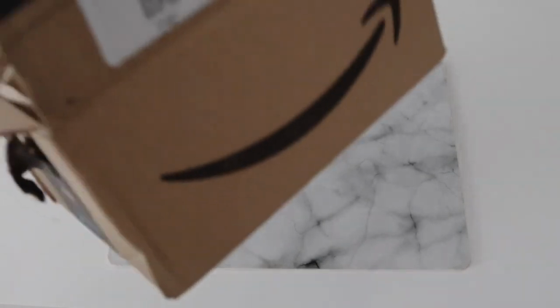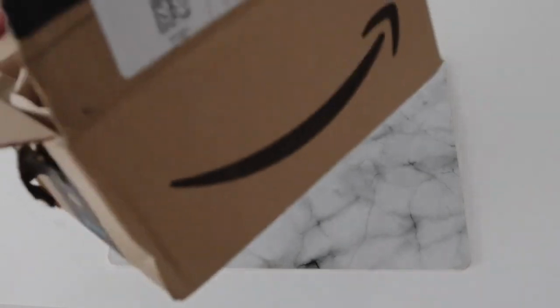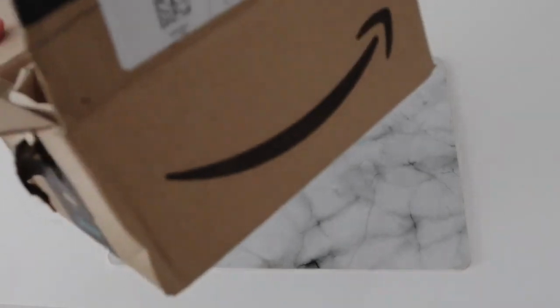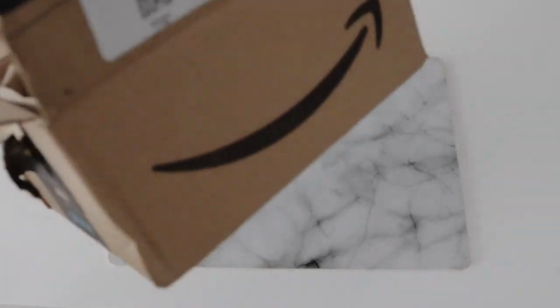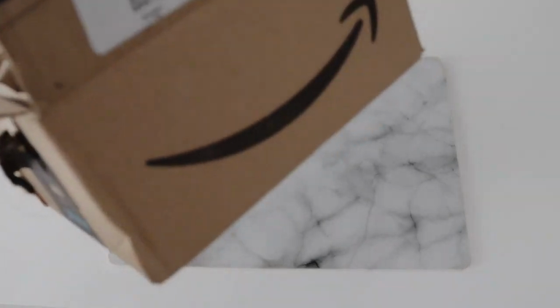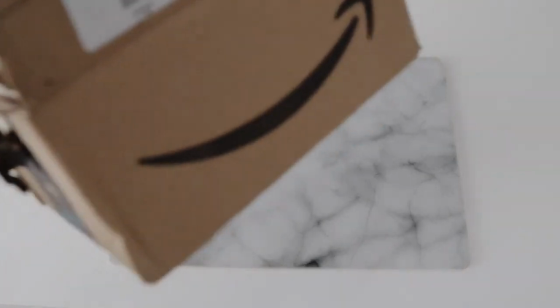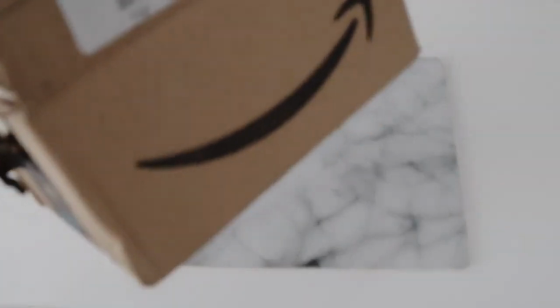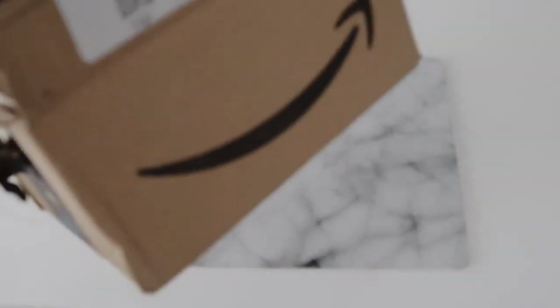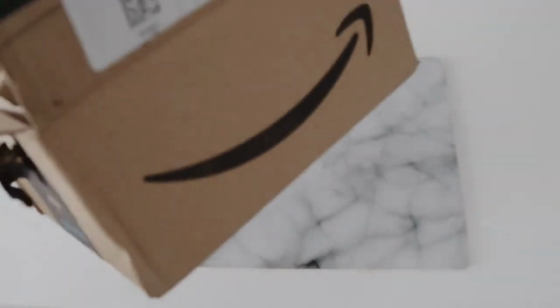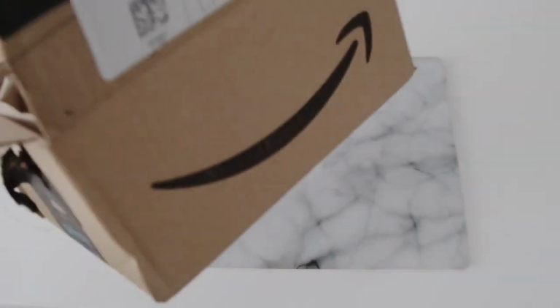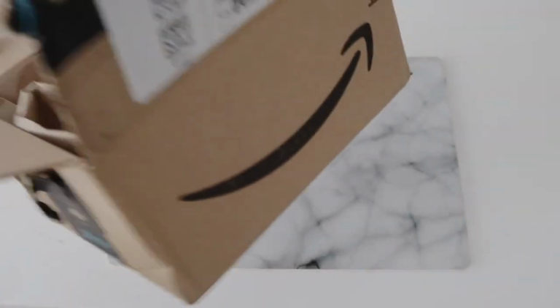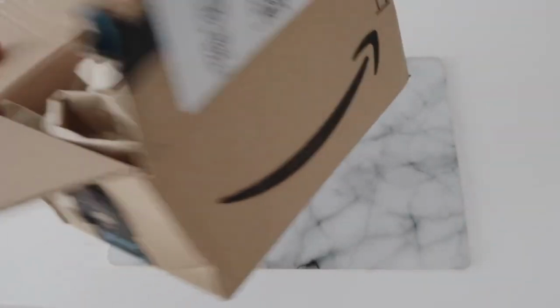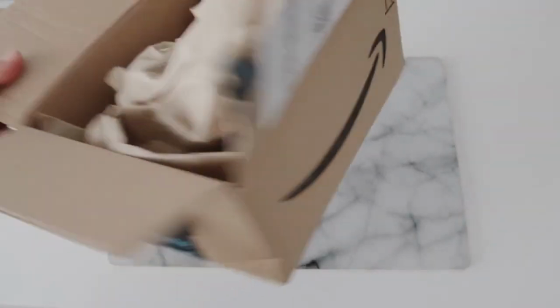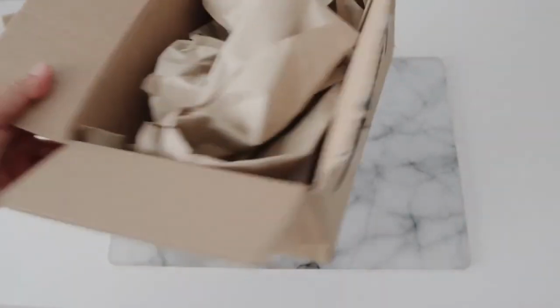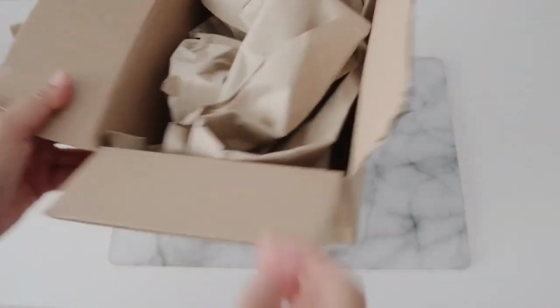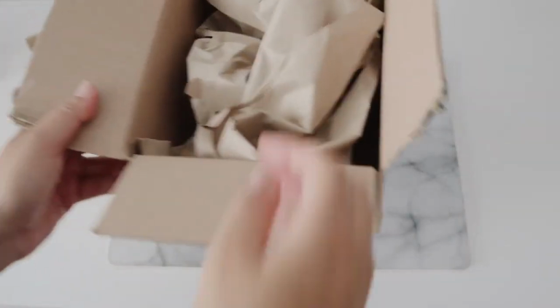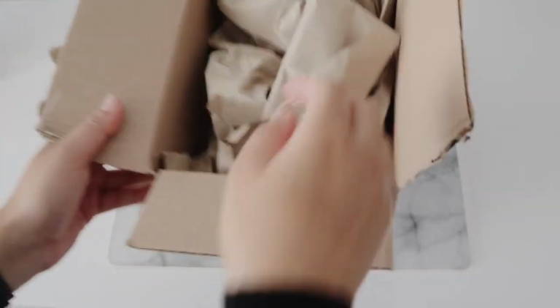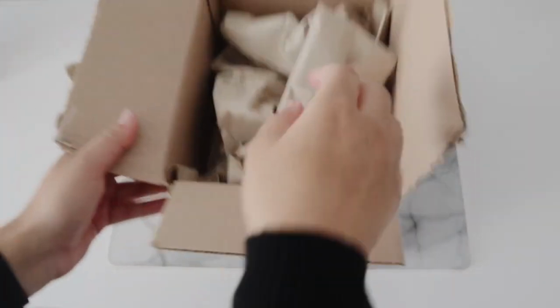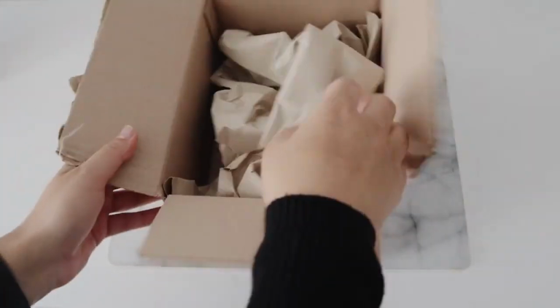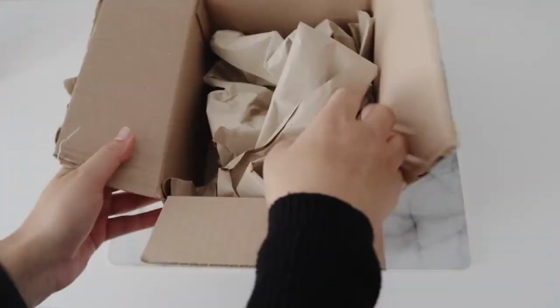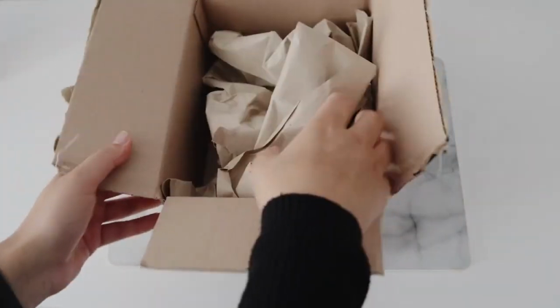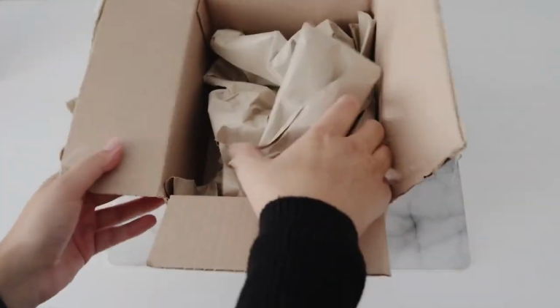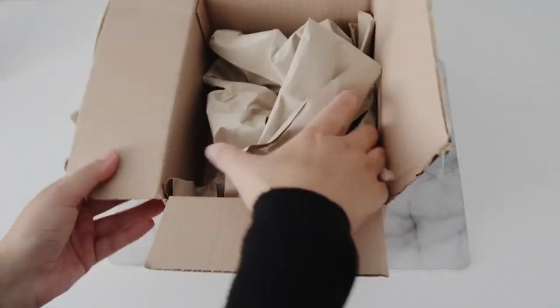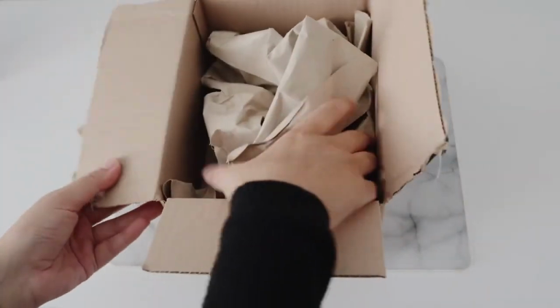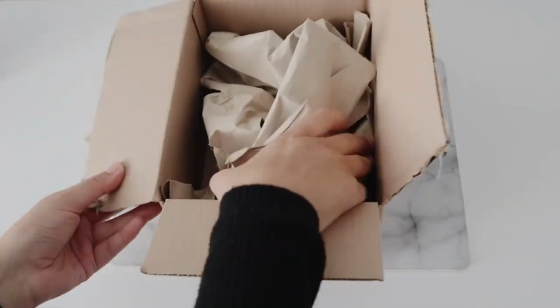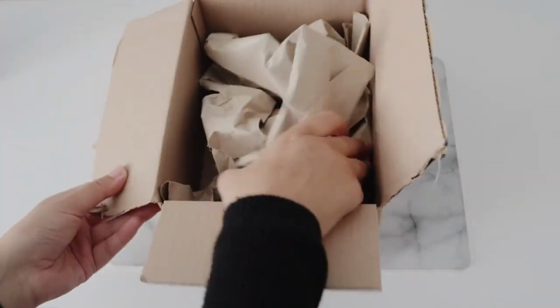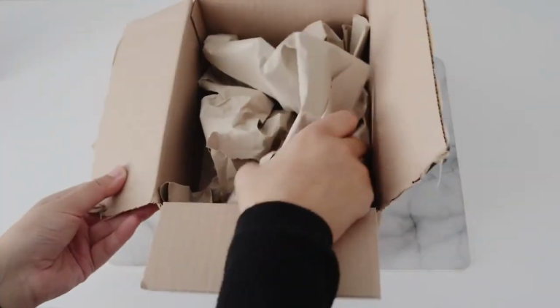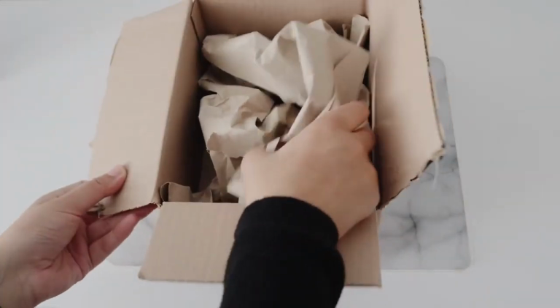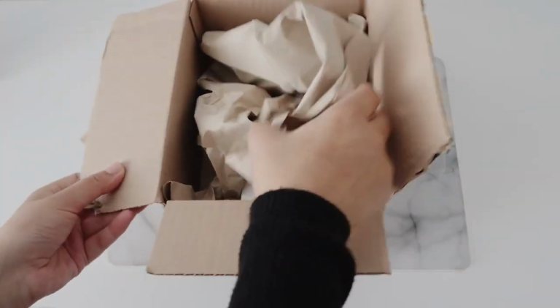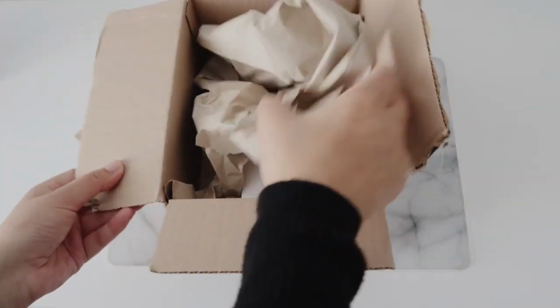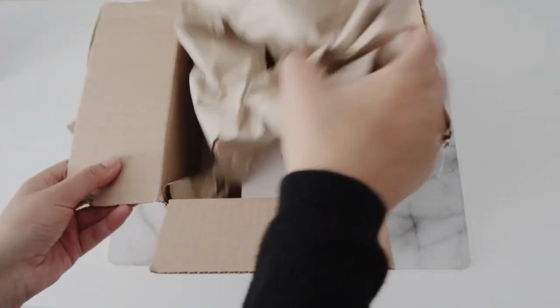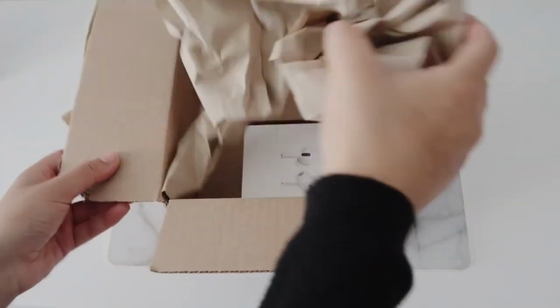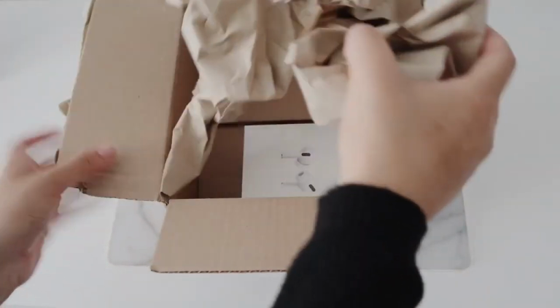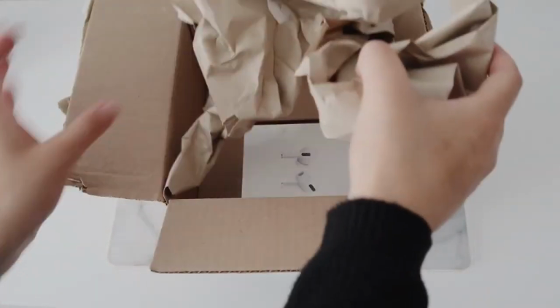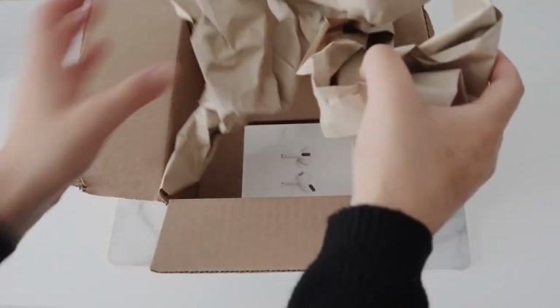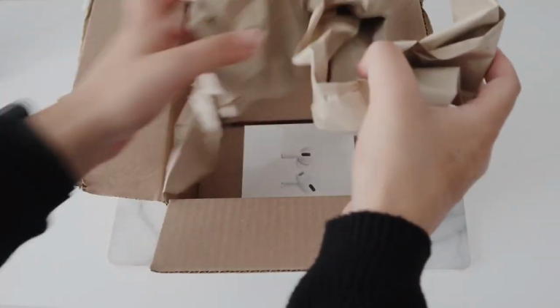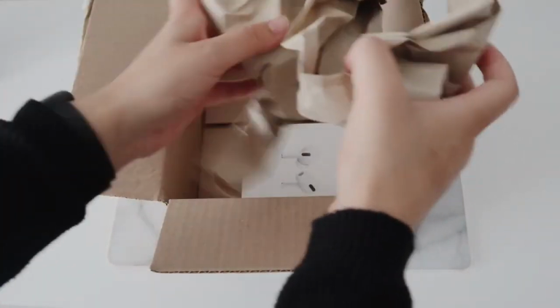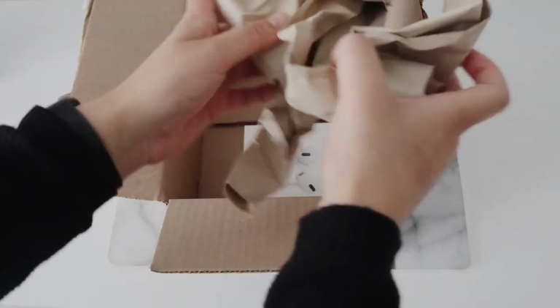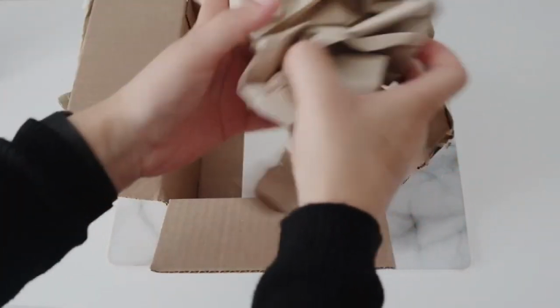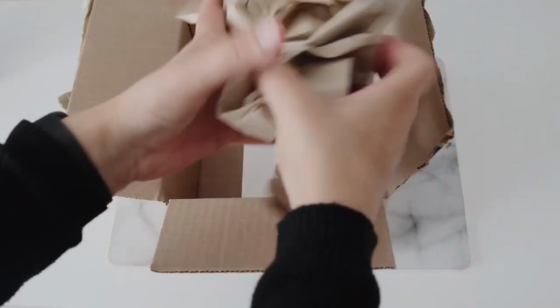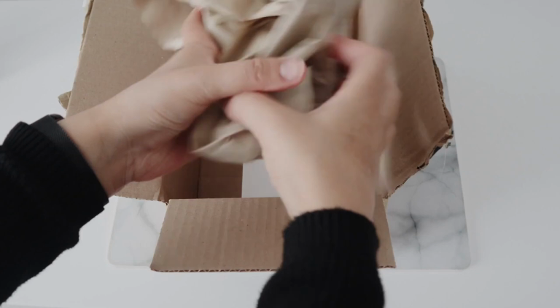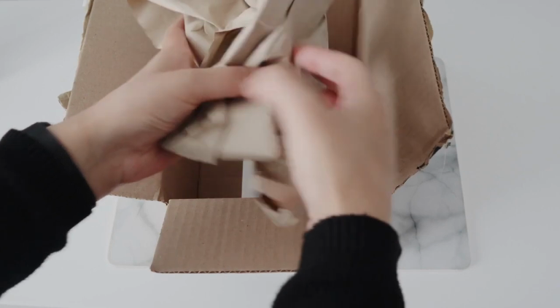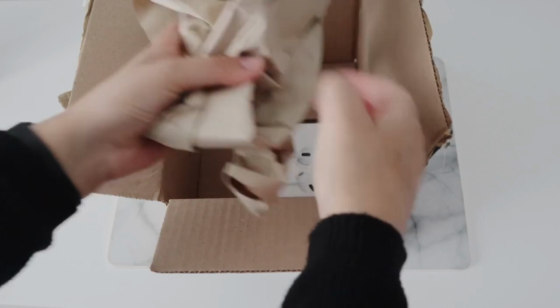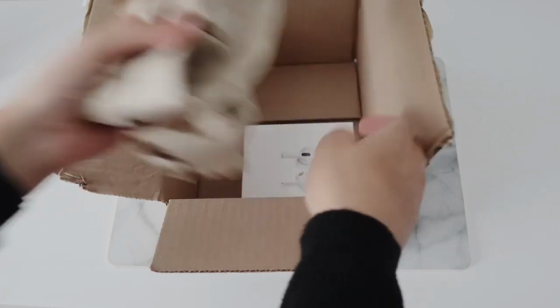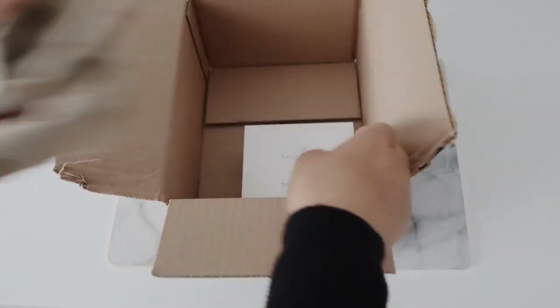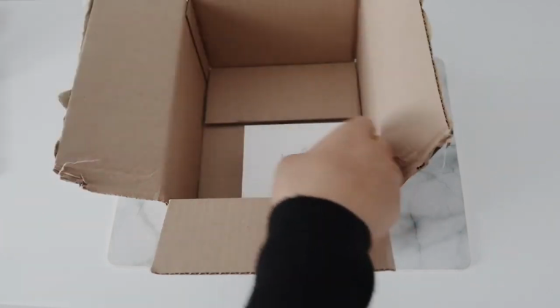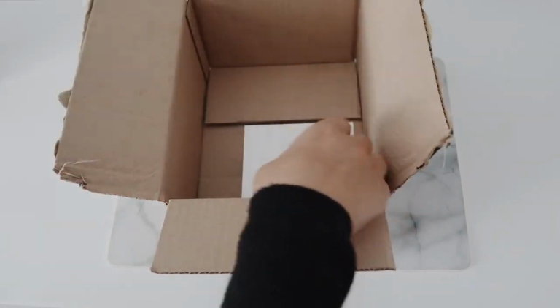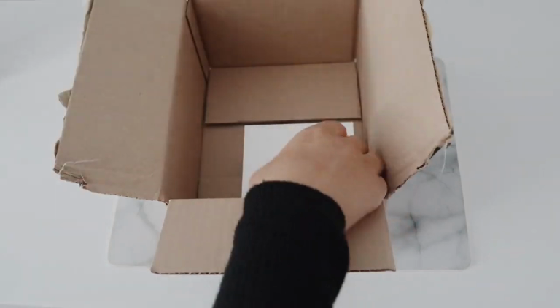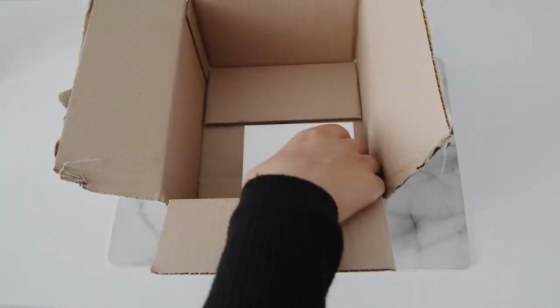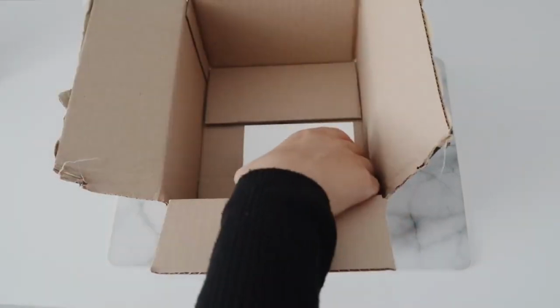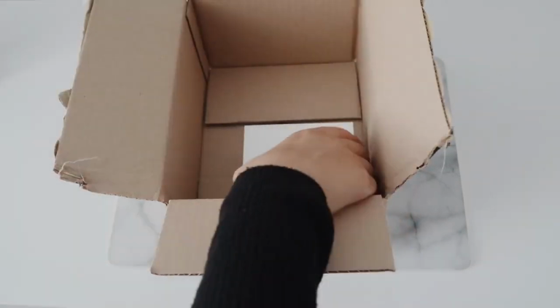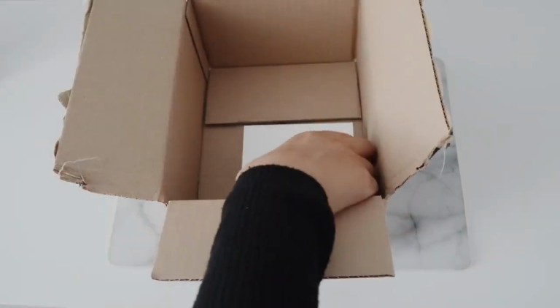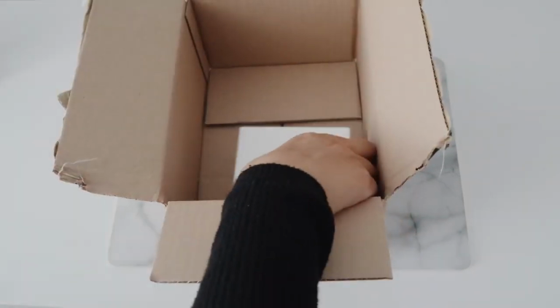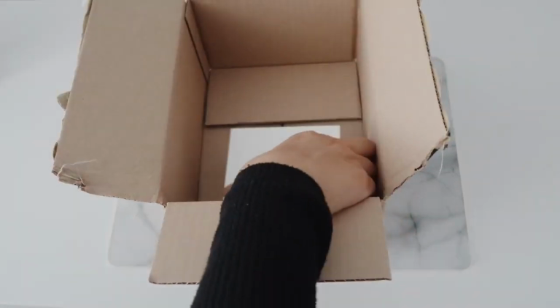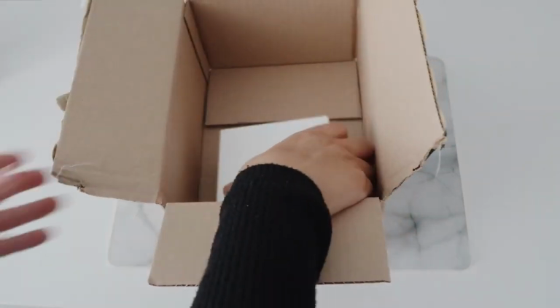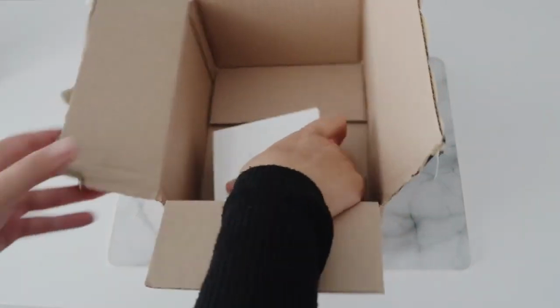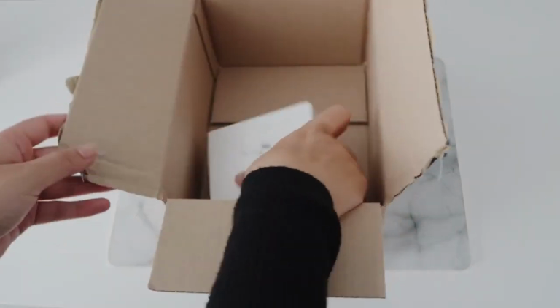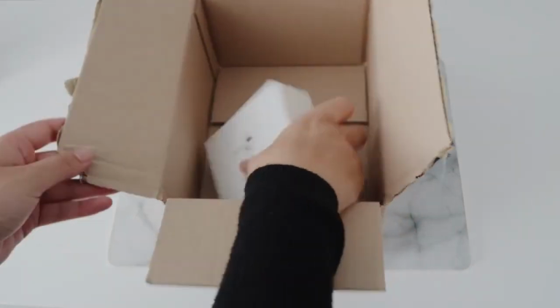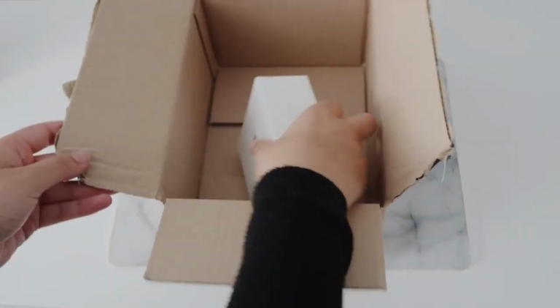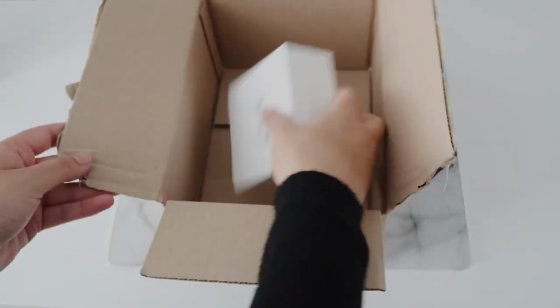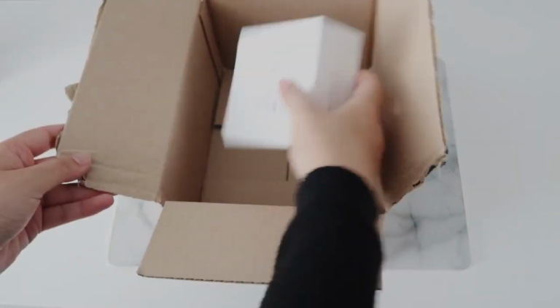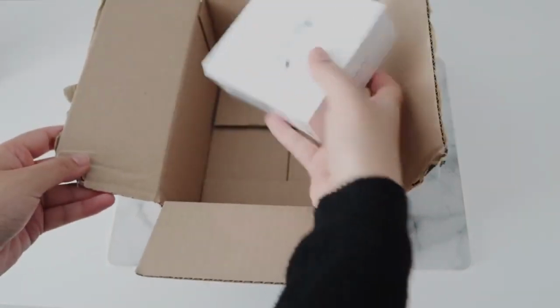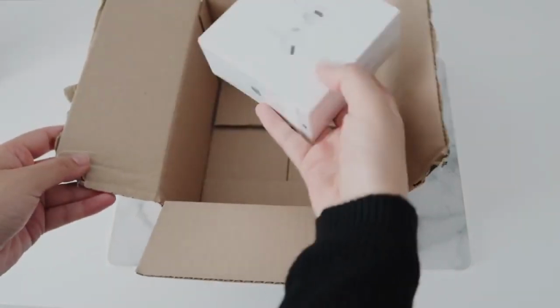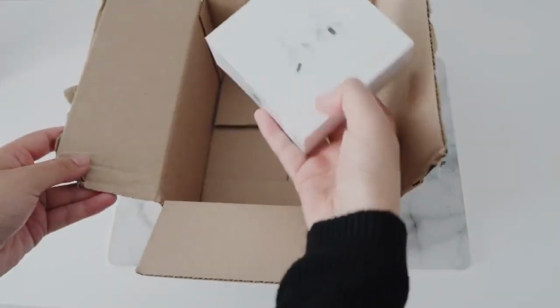Hey guys, so I finally decided to upgrade my AirPods second gen. I've got the AirPod Pros and I bought them off Amazon.